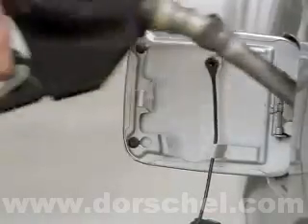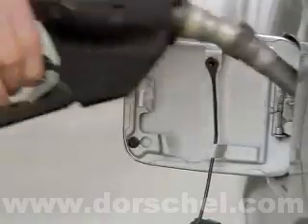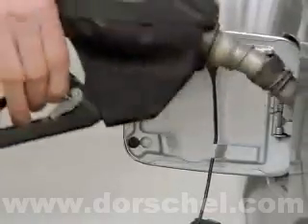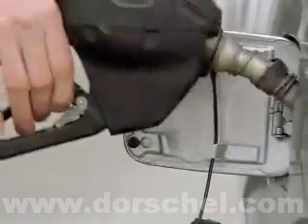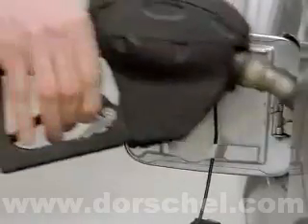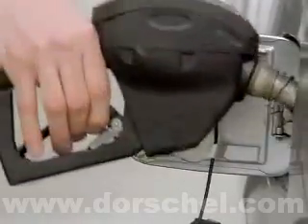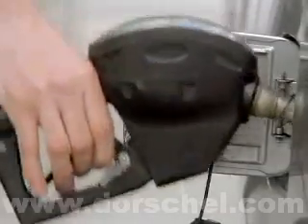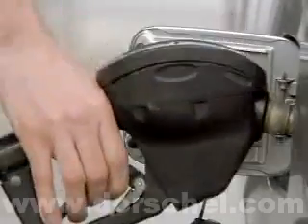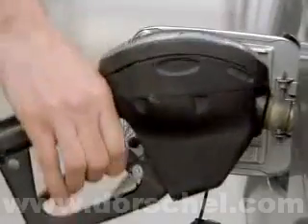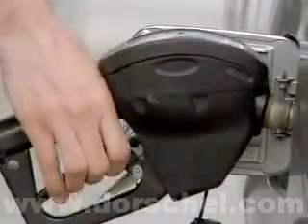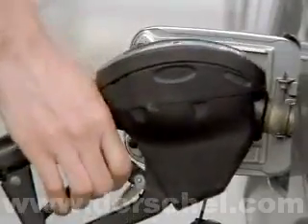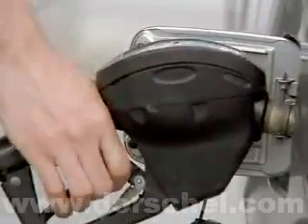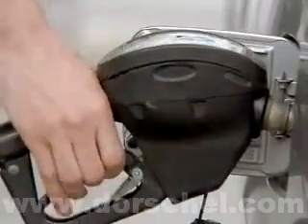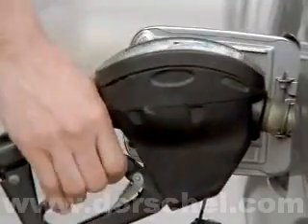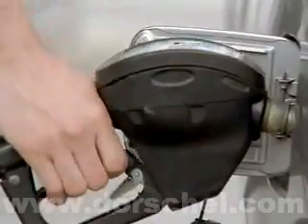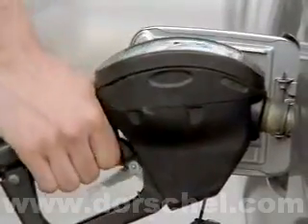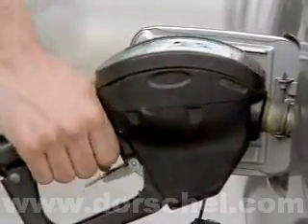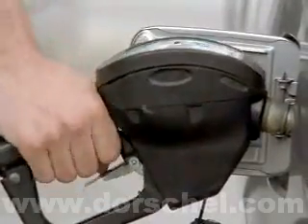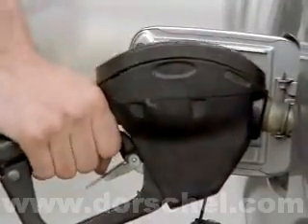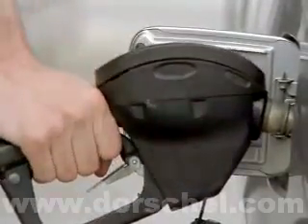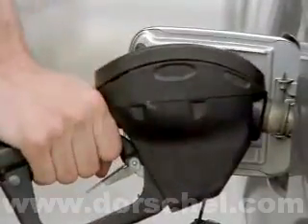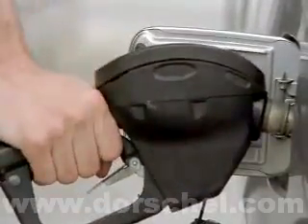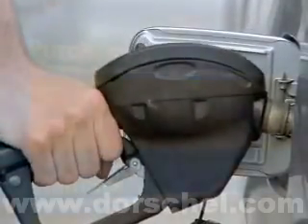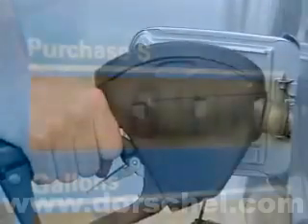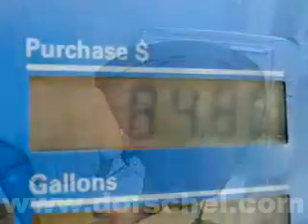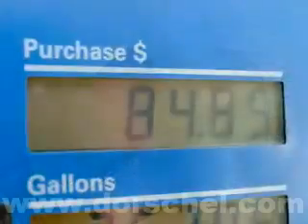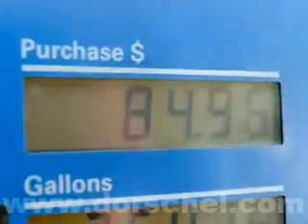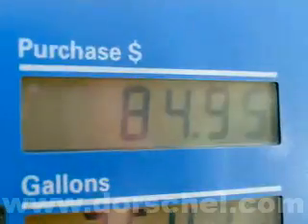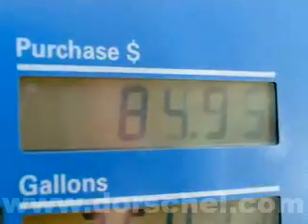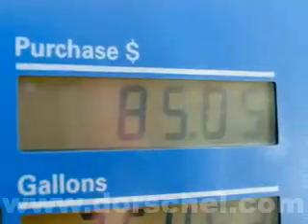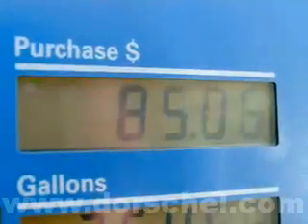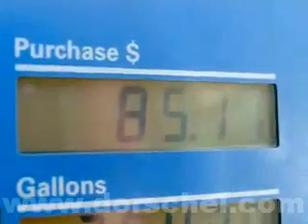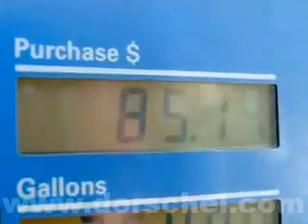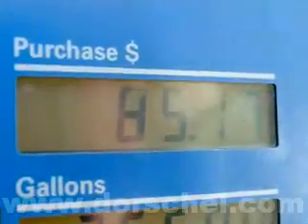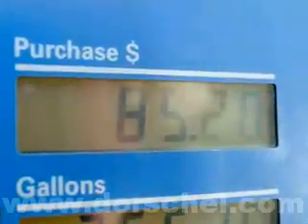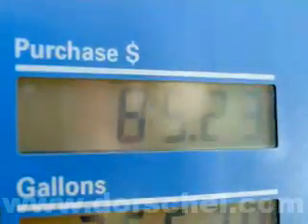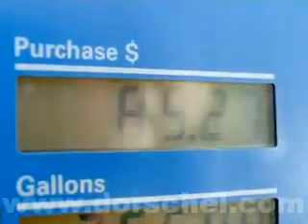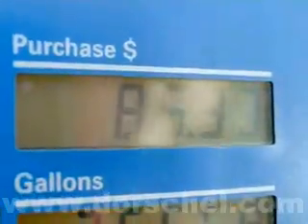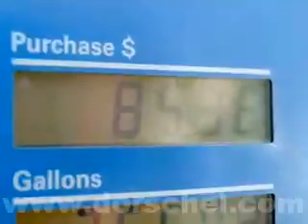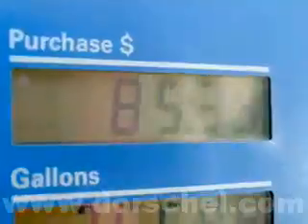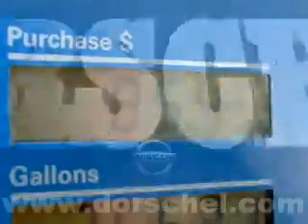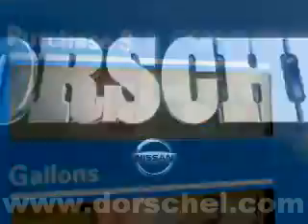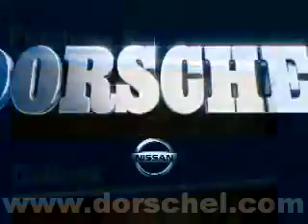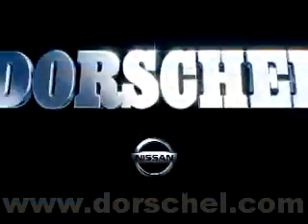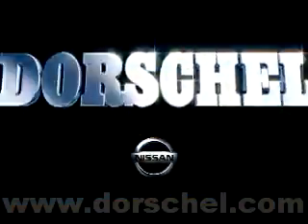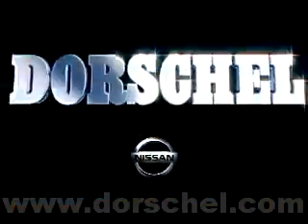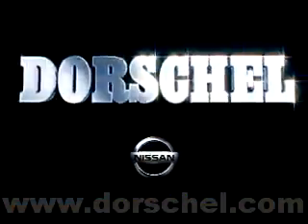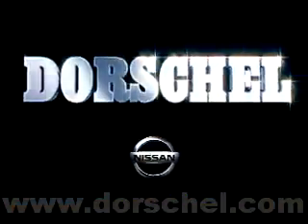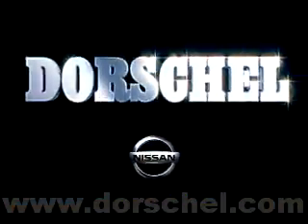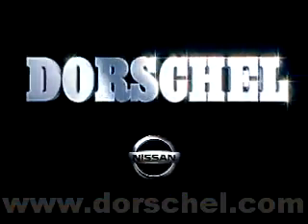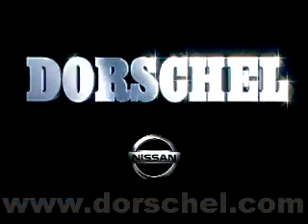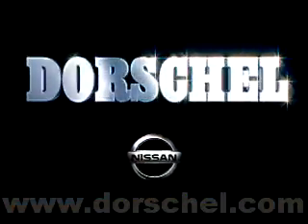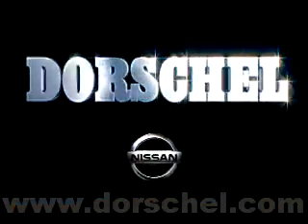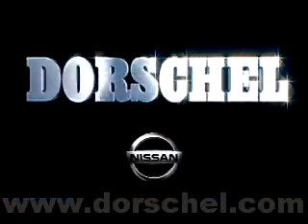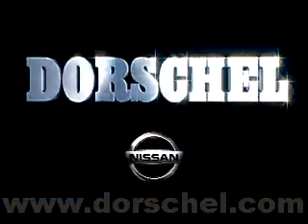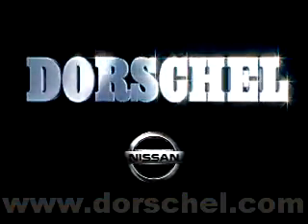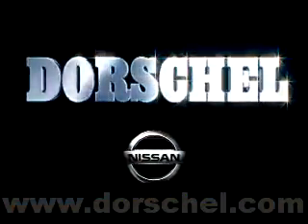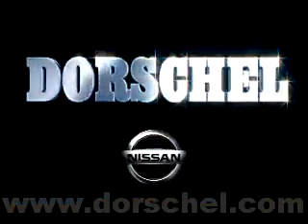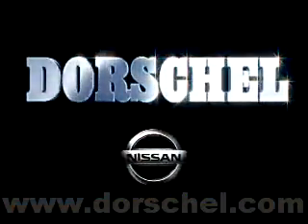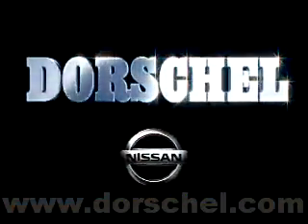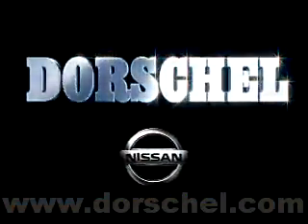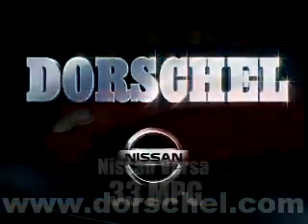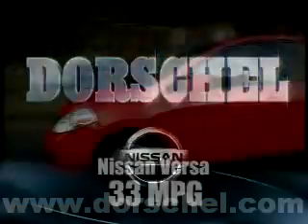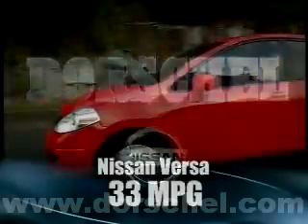Spending too much time and money here? Spend a little time and a lot less money with us. The Dorschel Nissan.